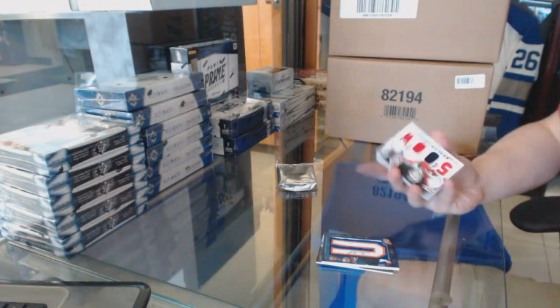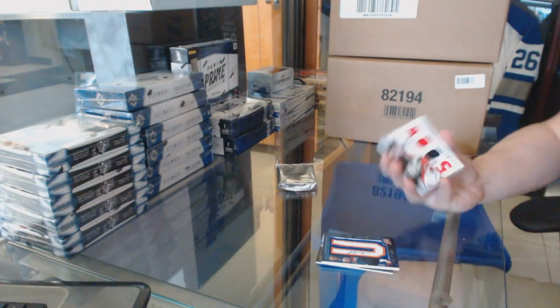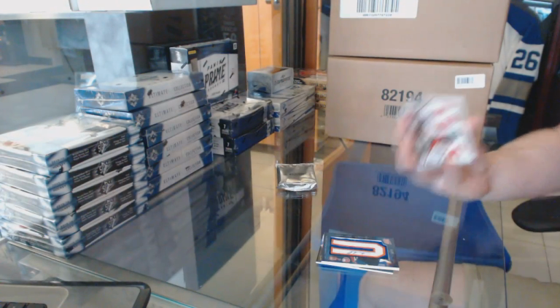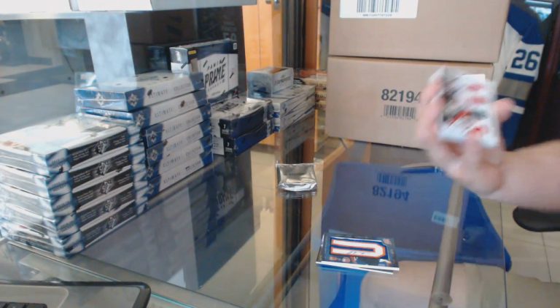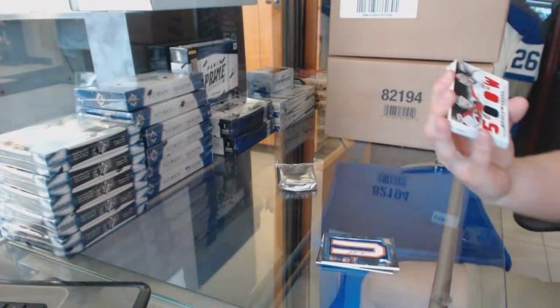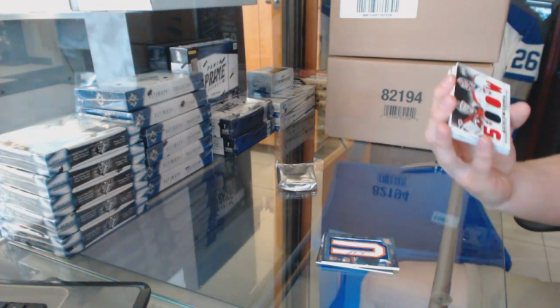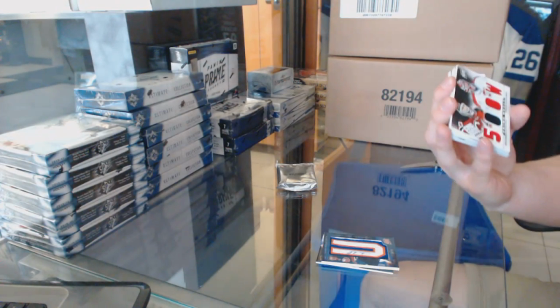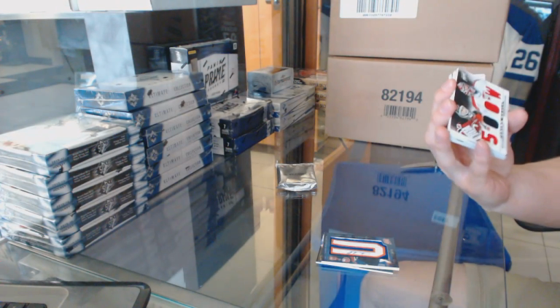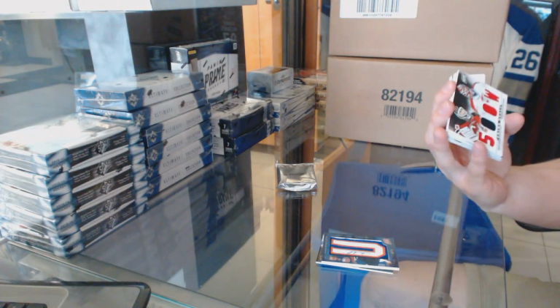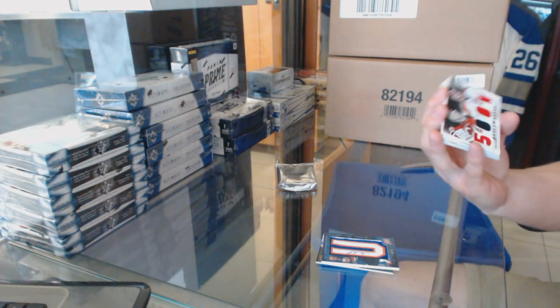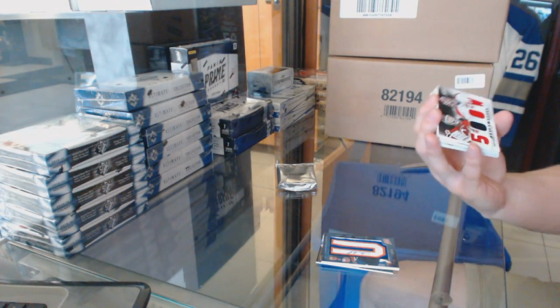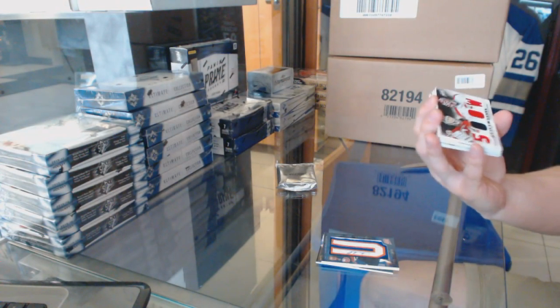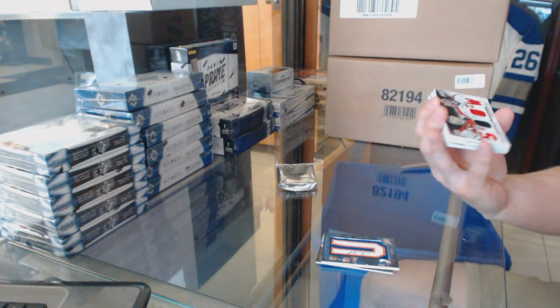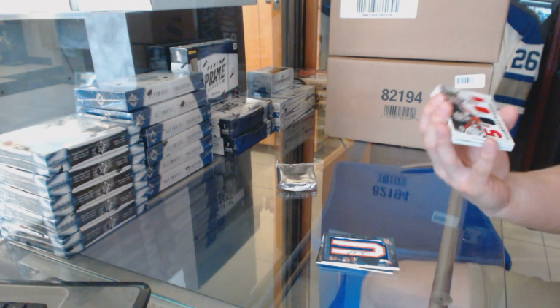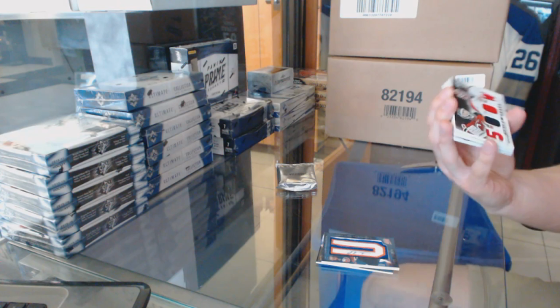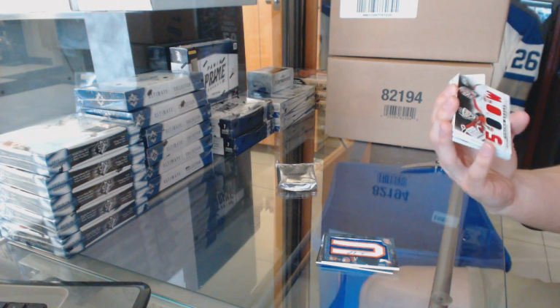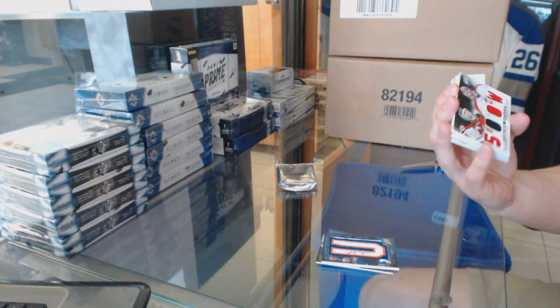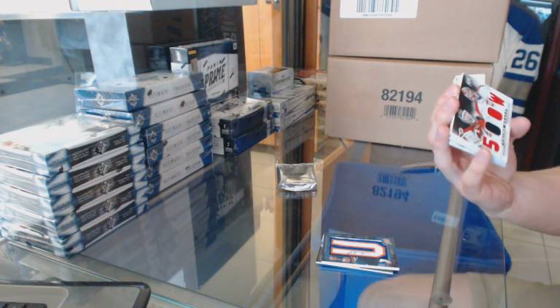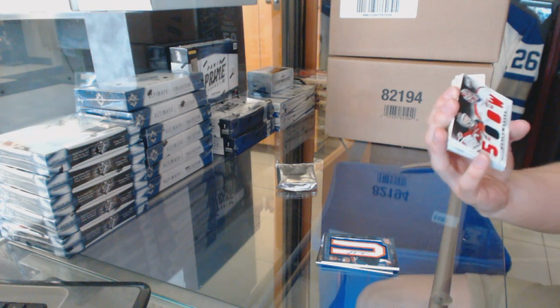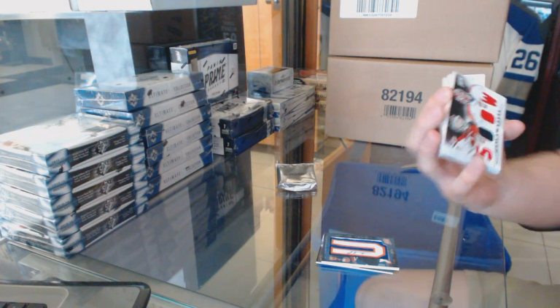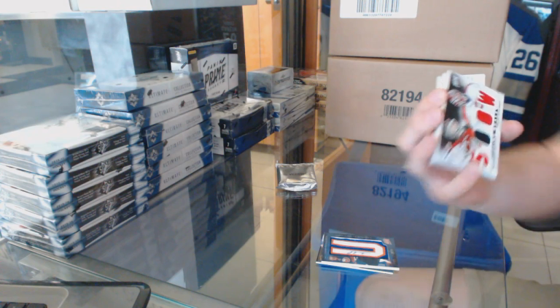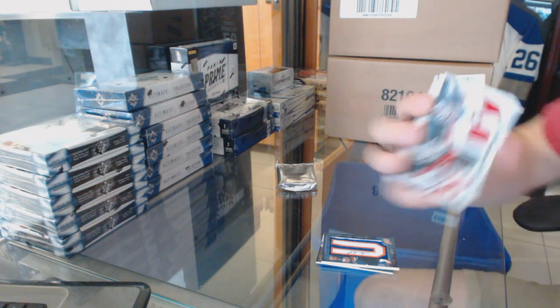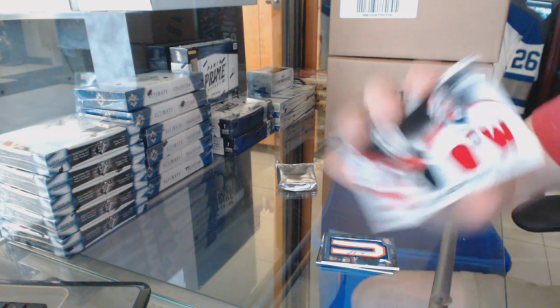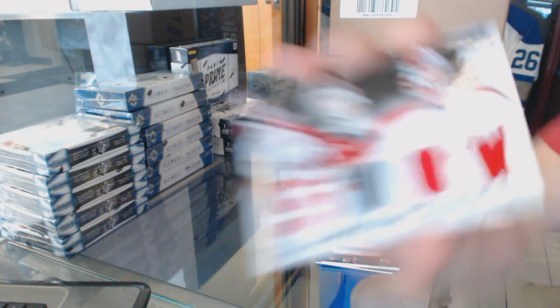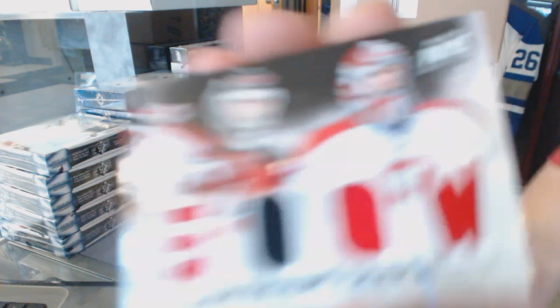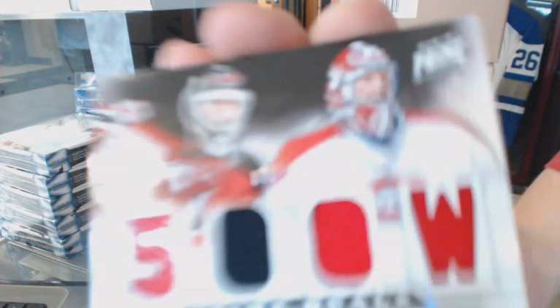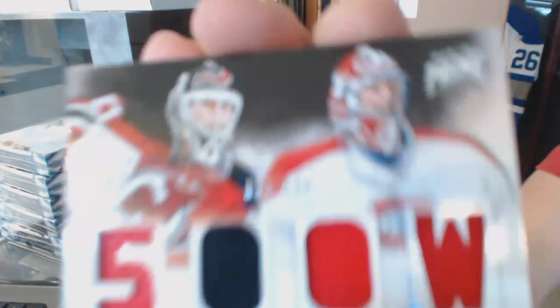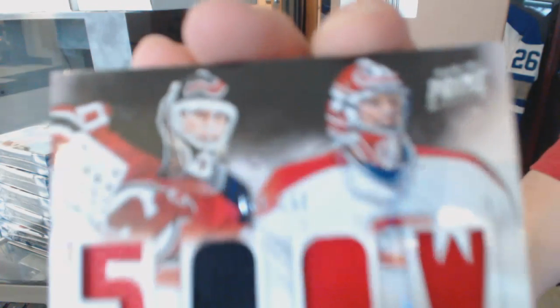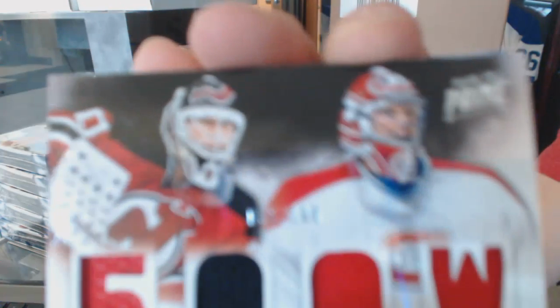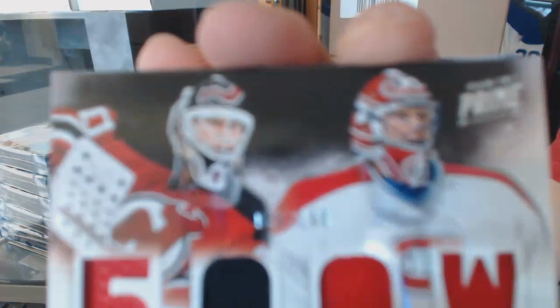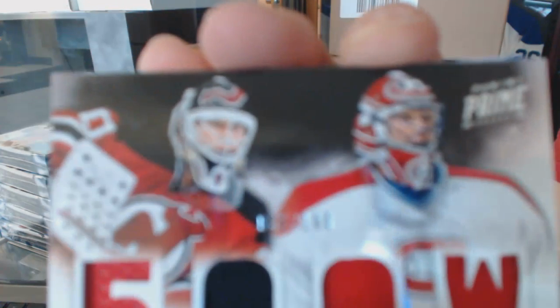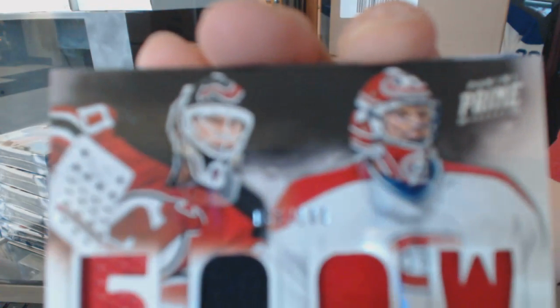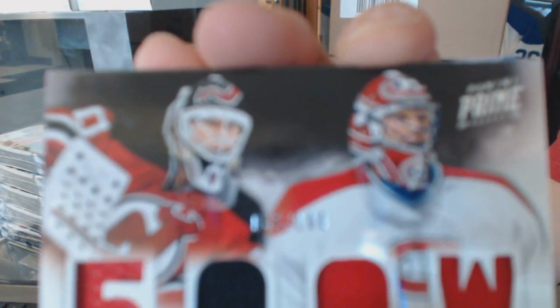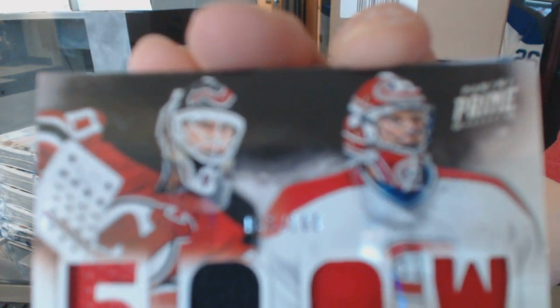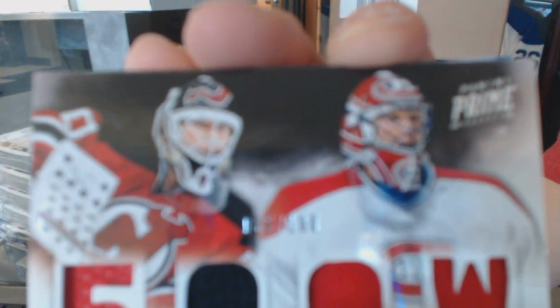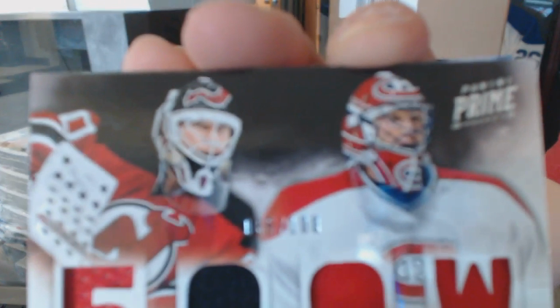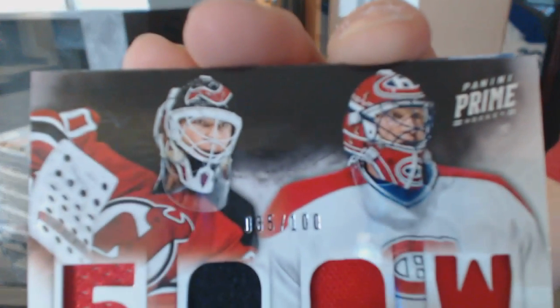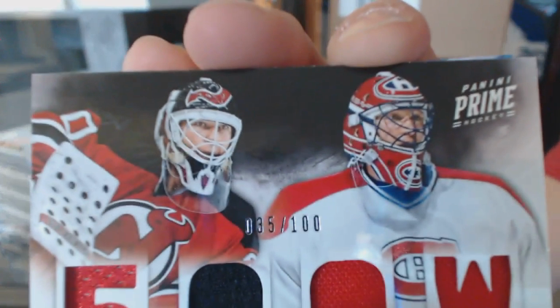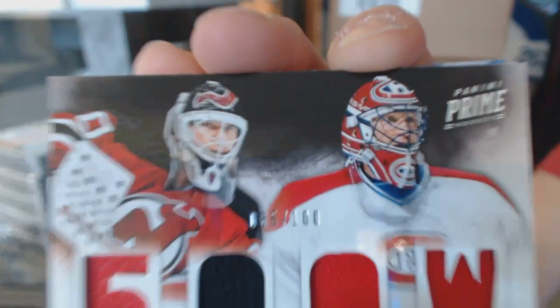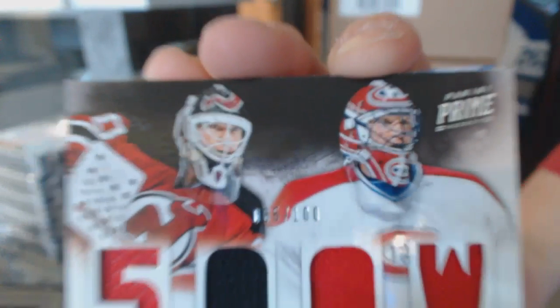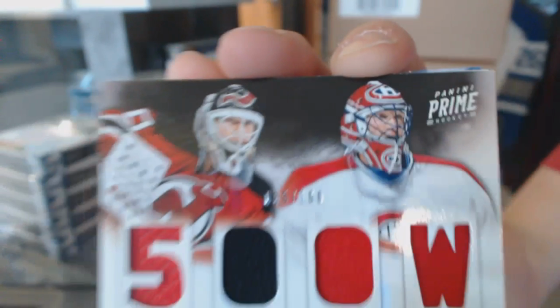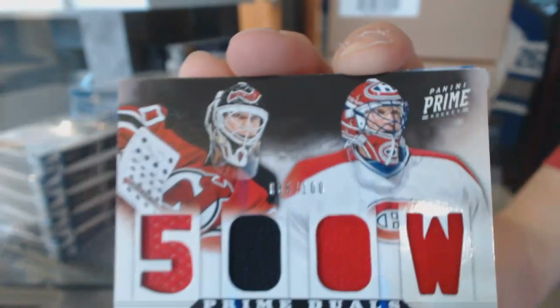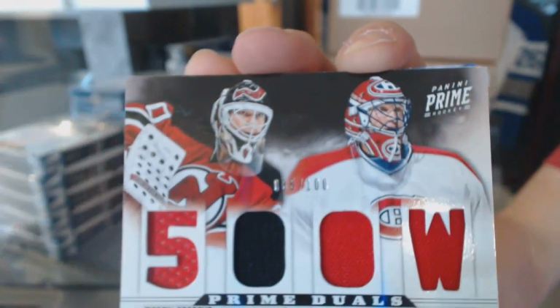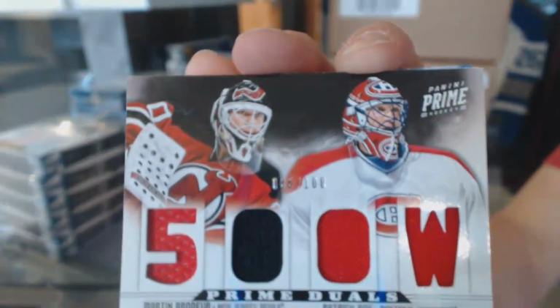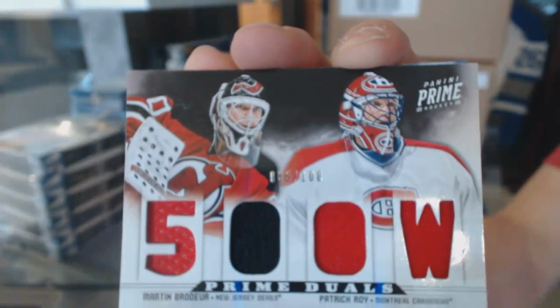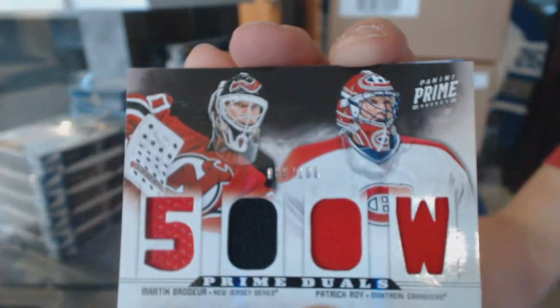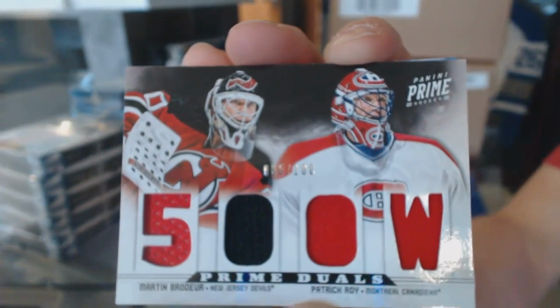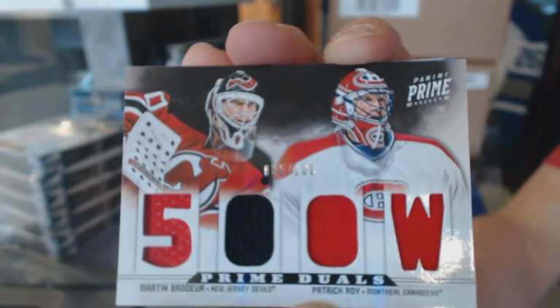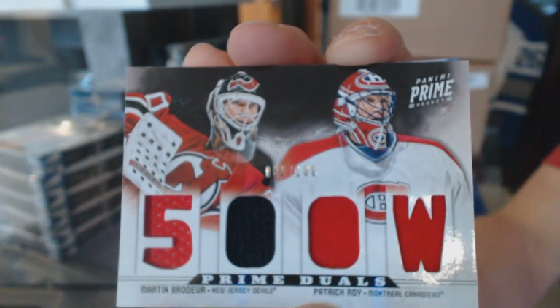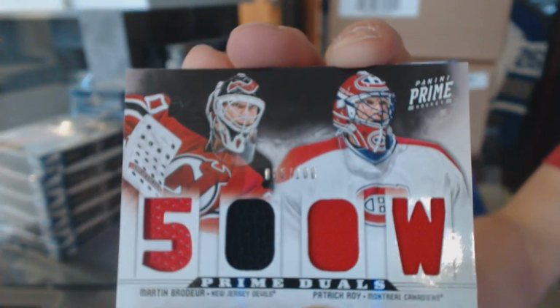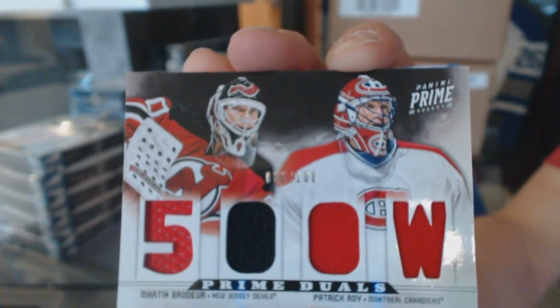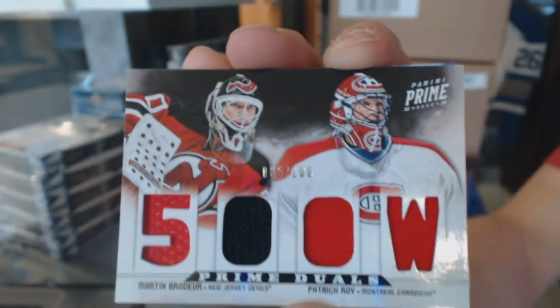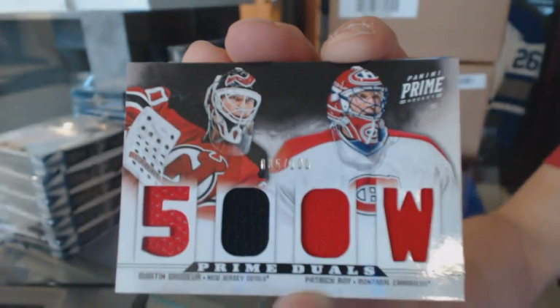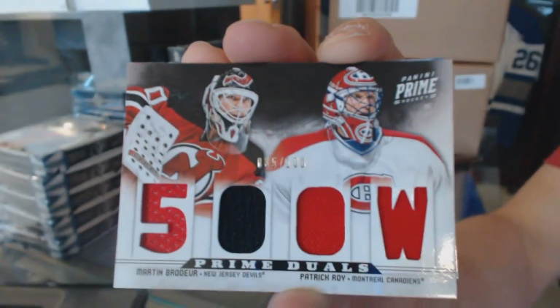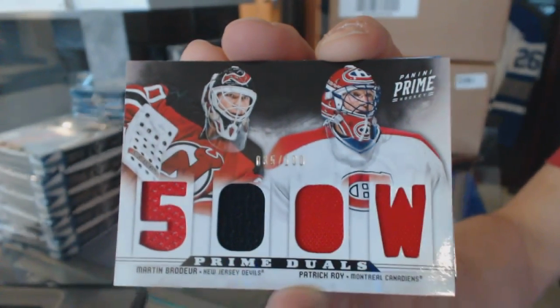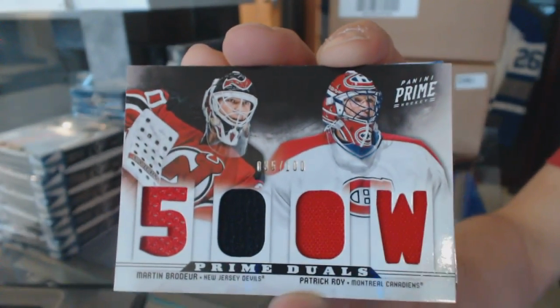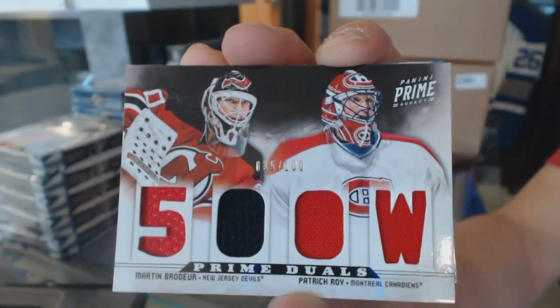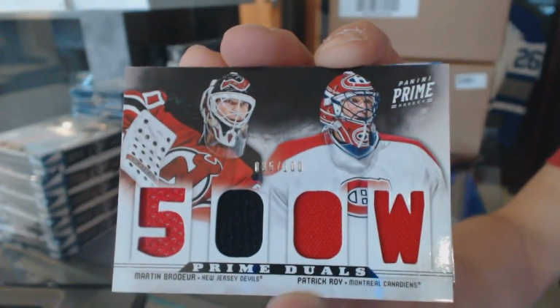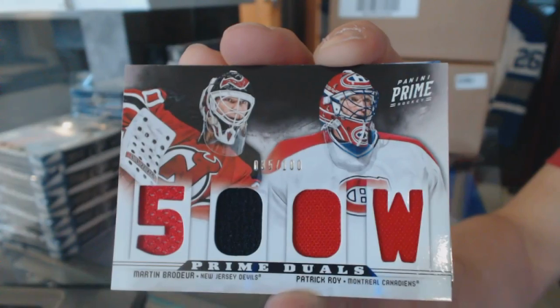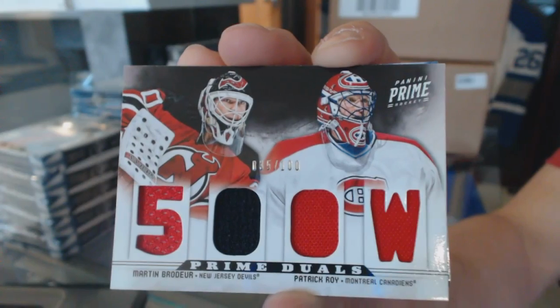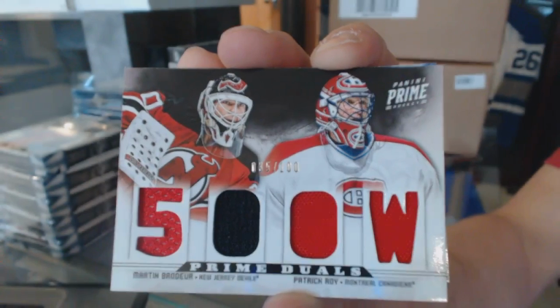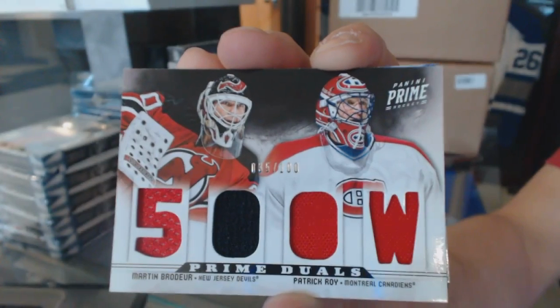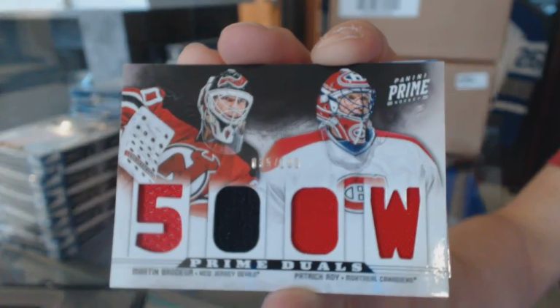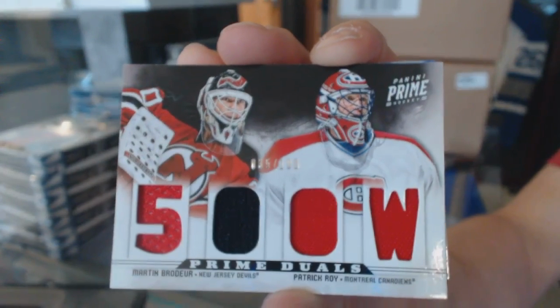Dual player, quad jersey, short print, number 35 of 100, Martin Broder and Patrick Waugh.